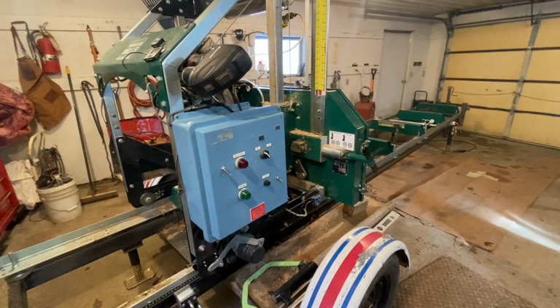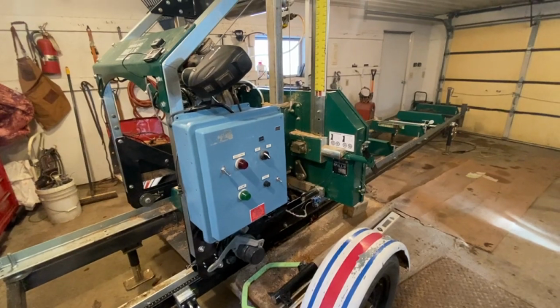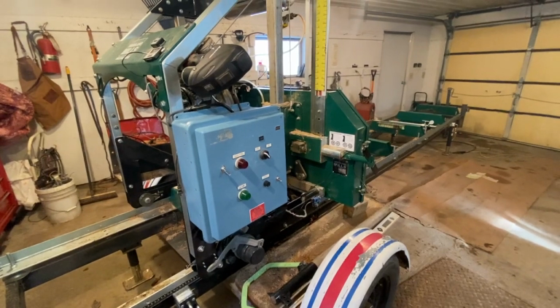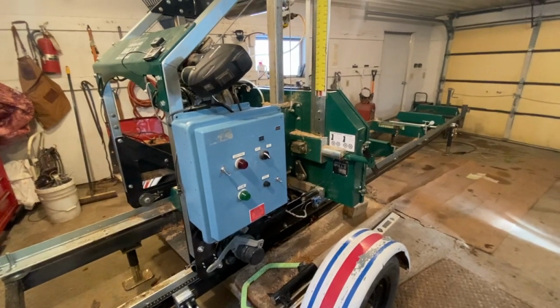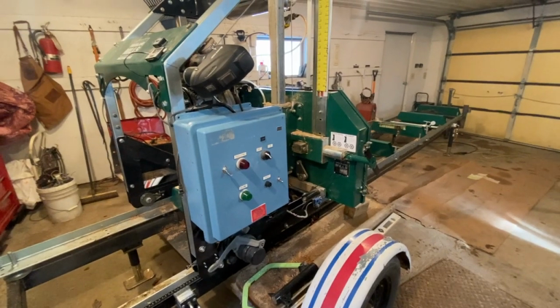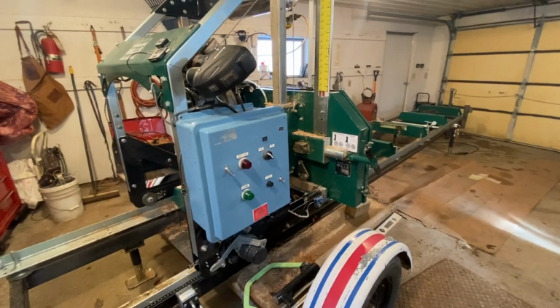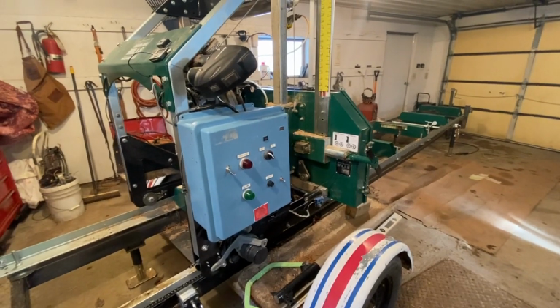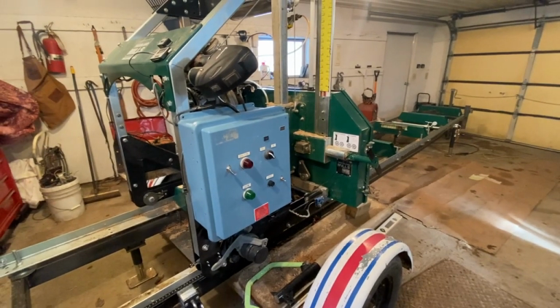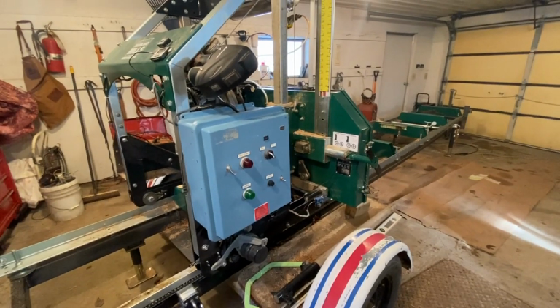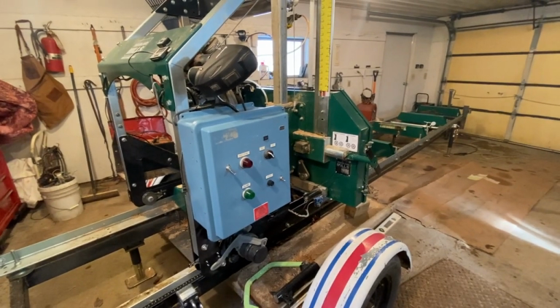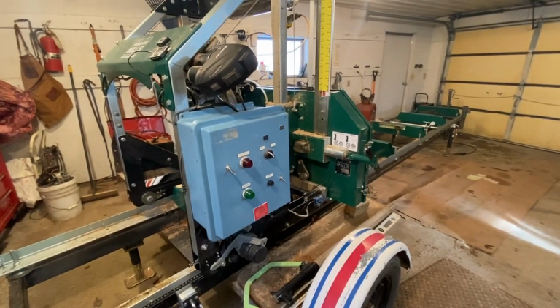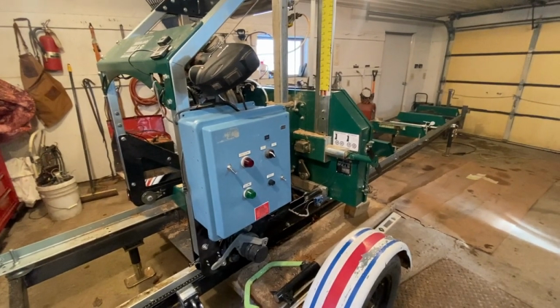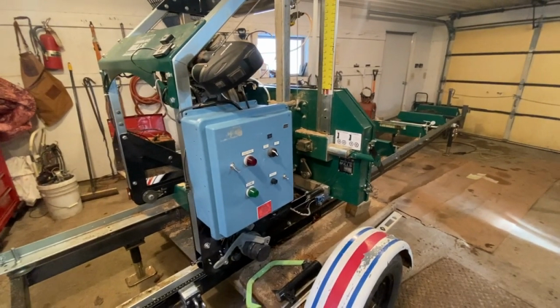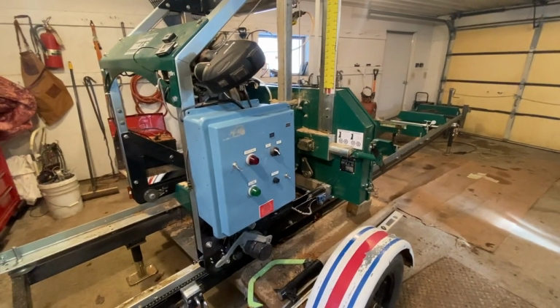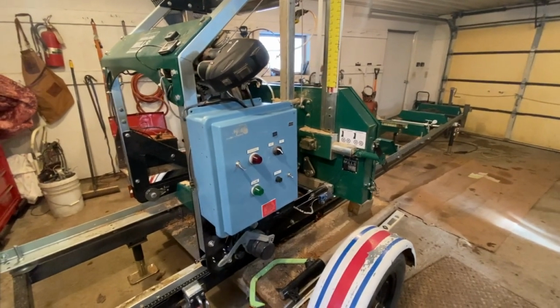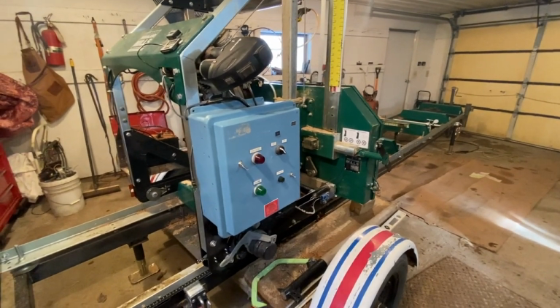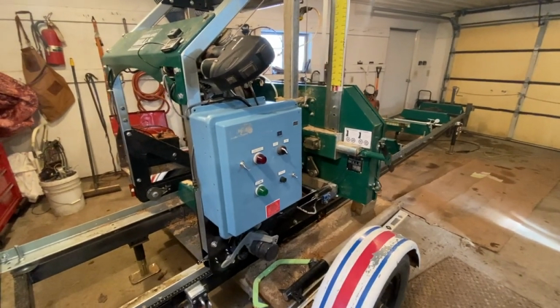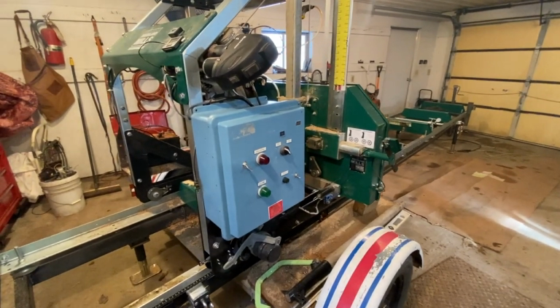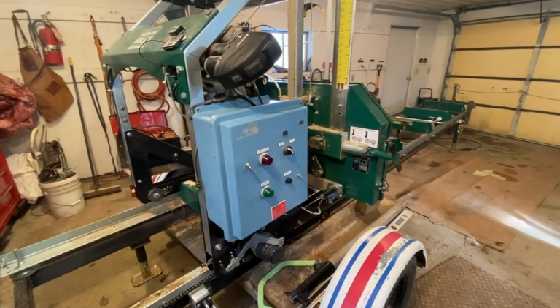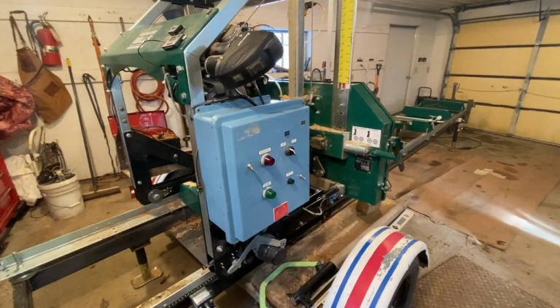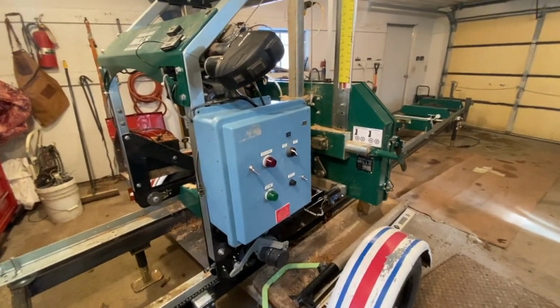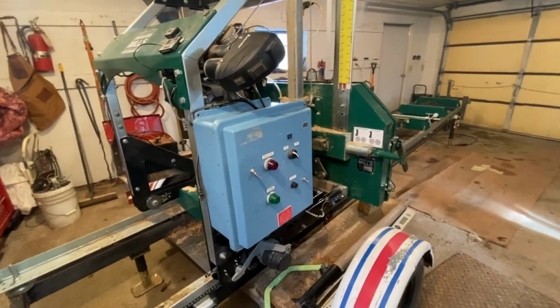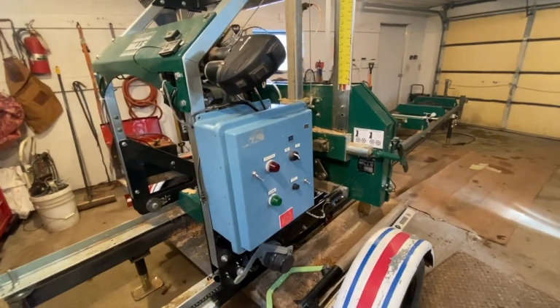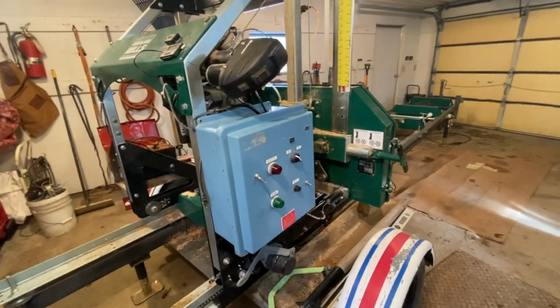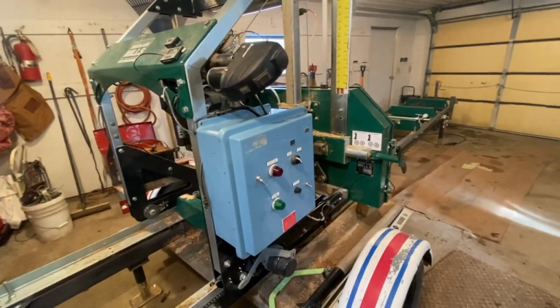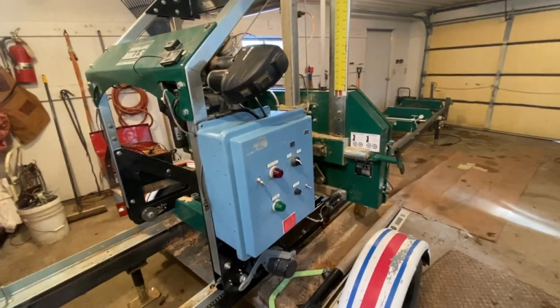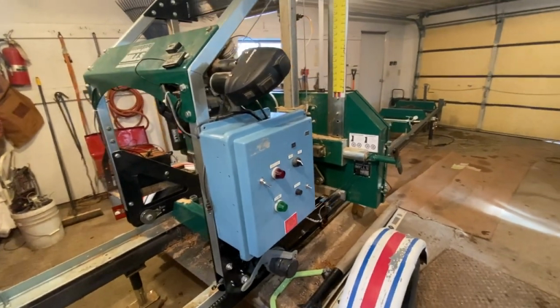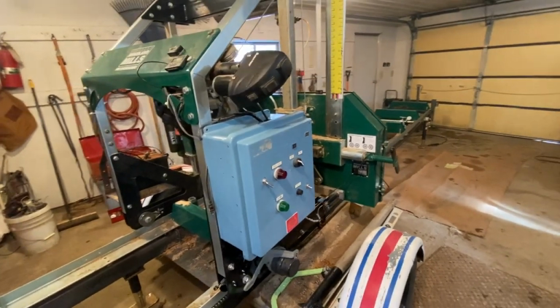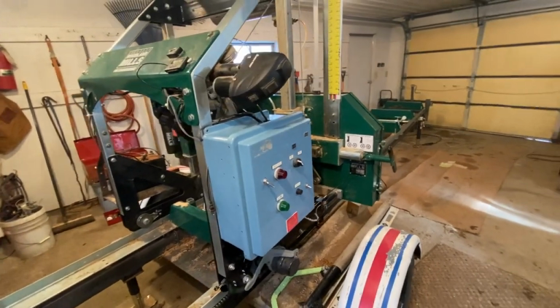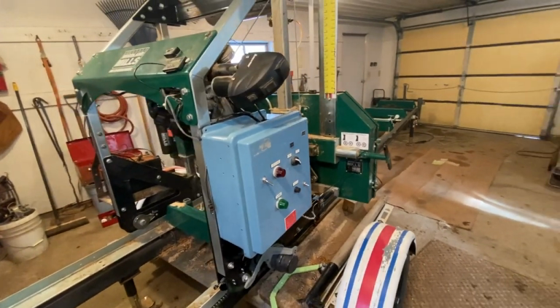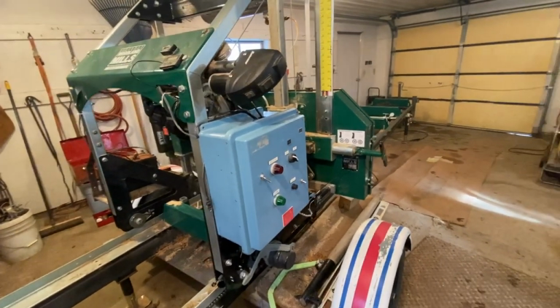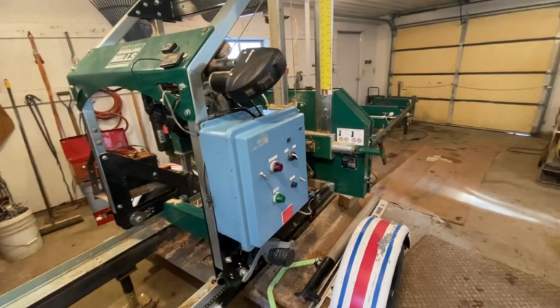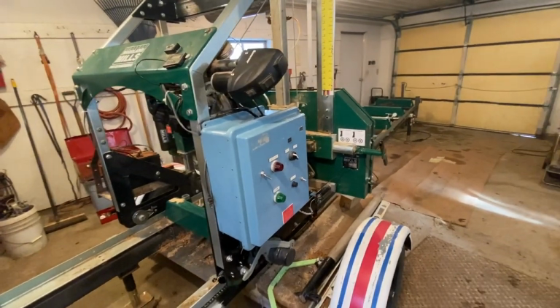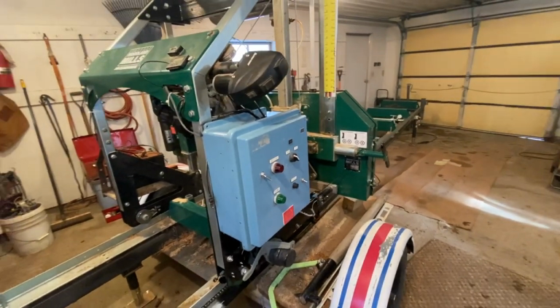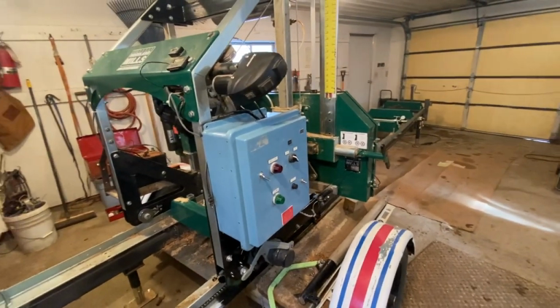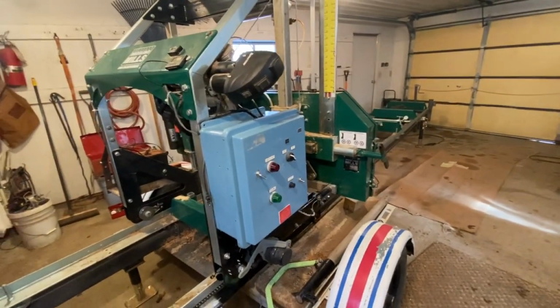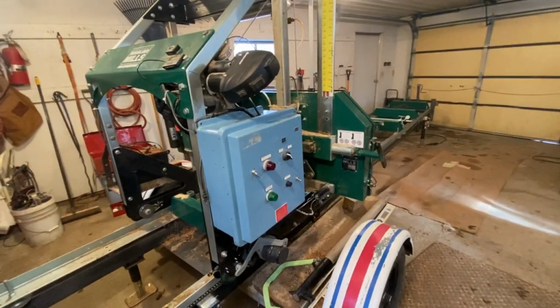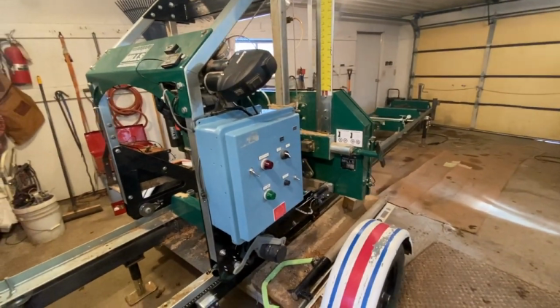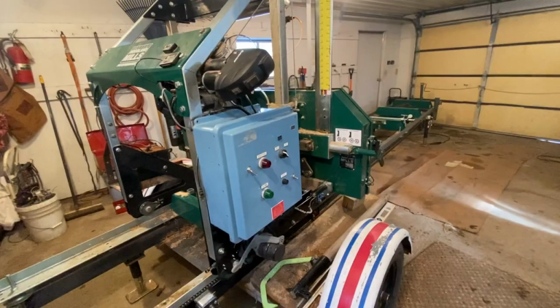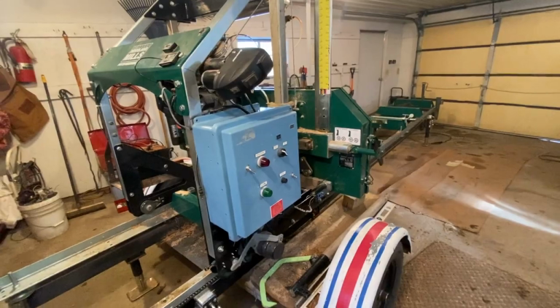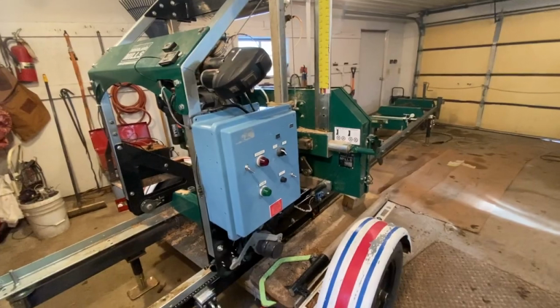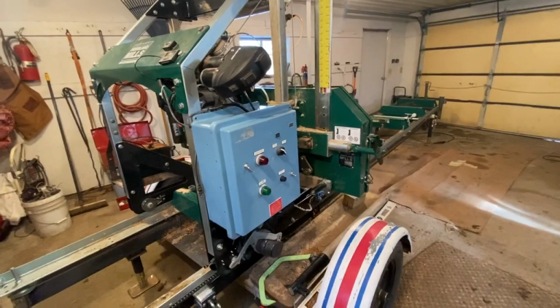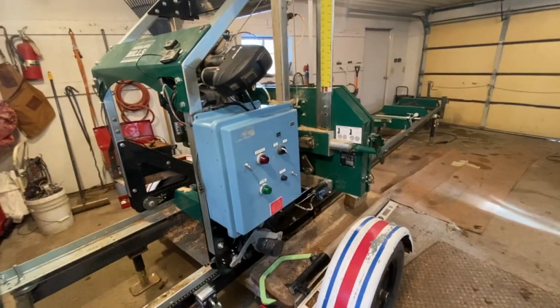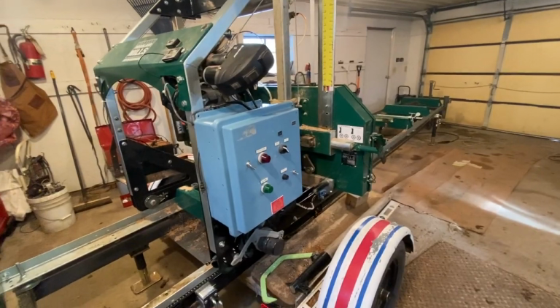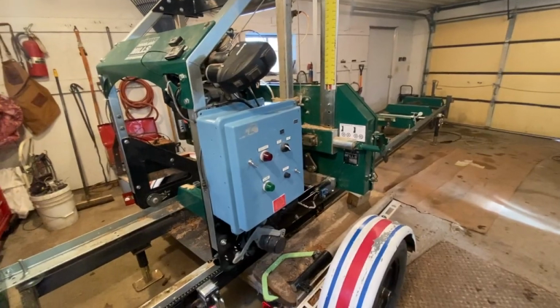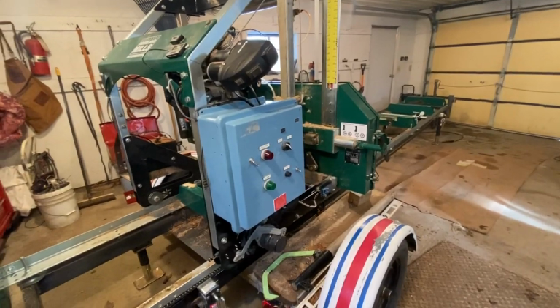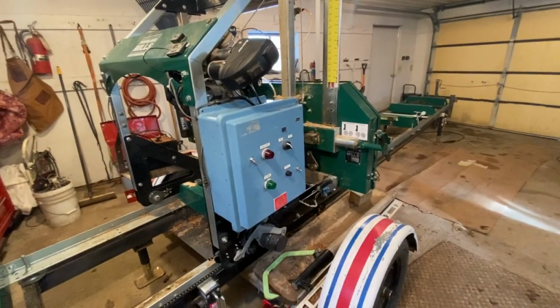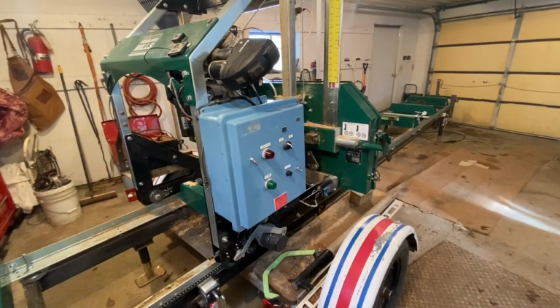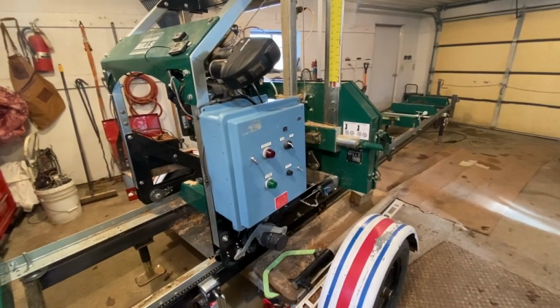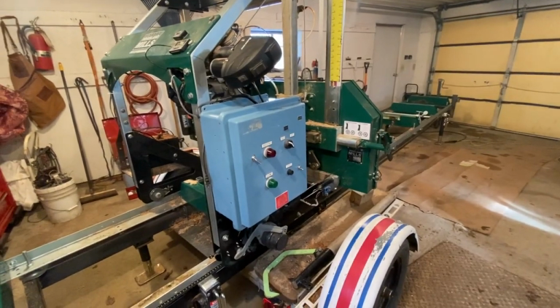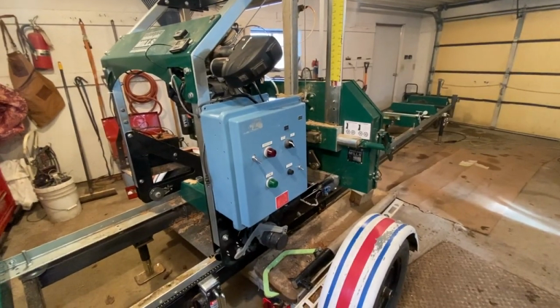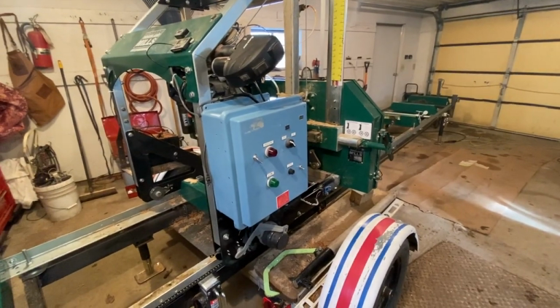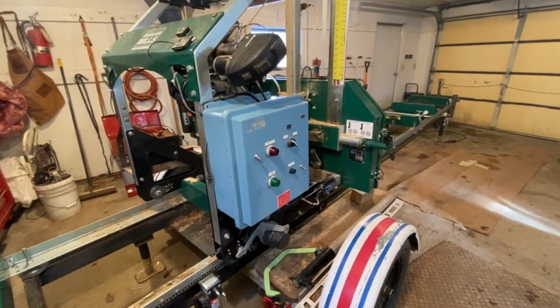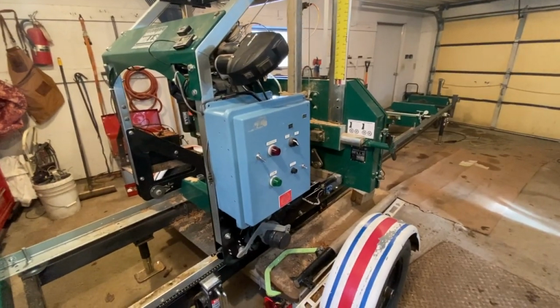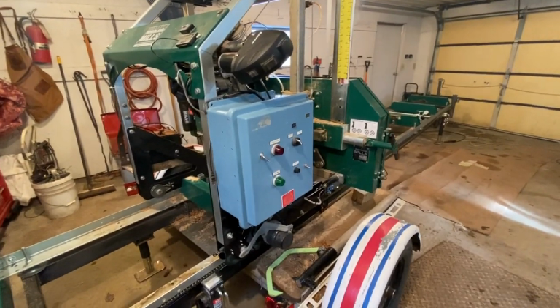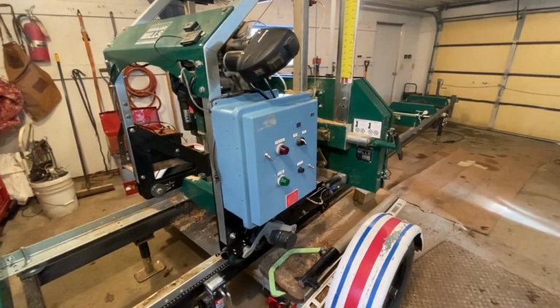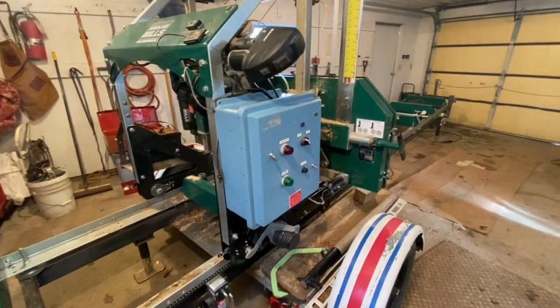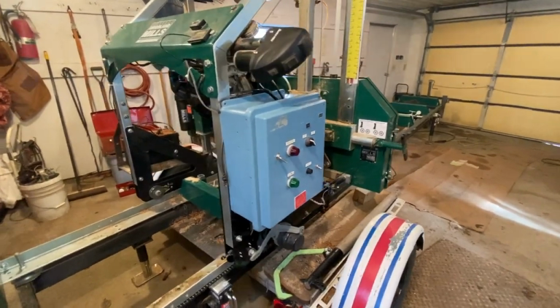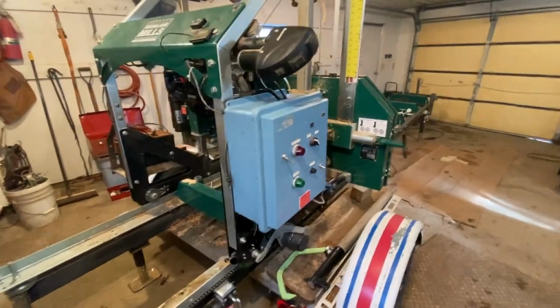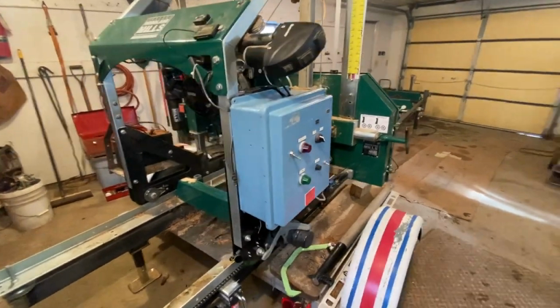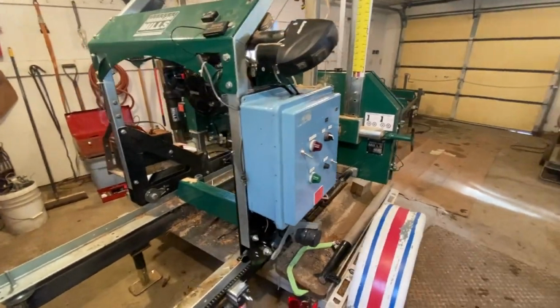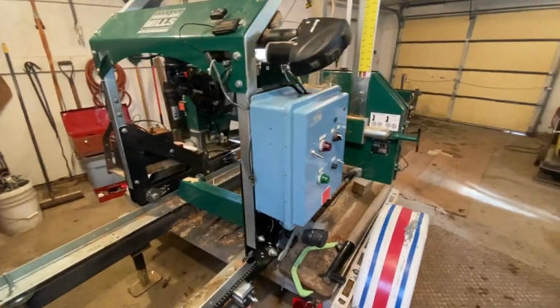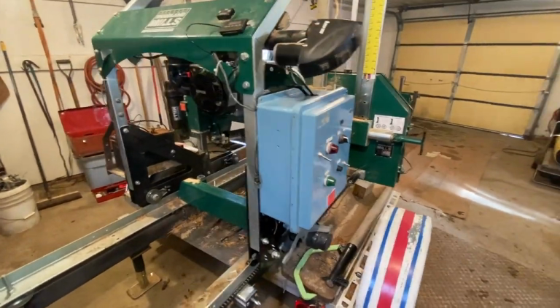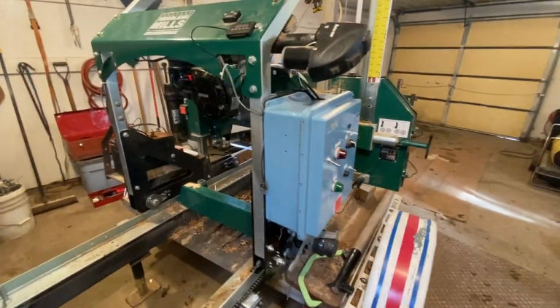Hi, this is Kevin the Miller here. I appreciate you watching the channel. I wanted to do a longer demonstration on how my auto feed system works on my mill.